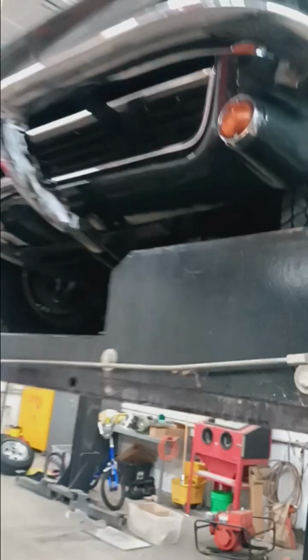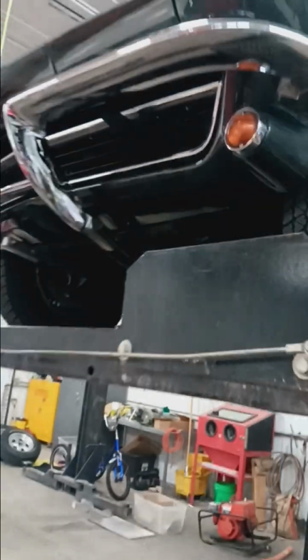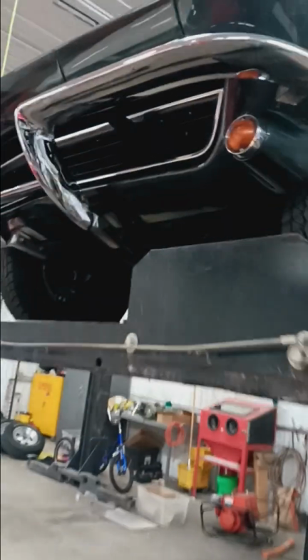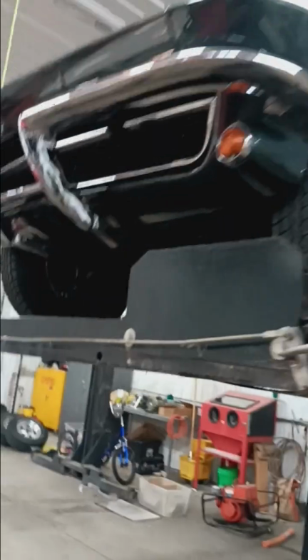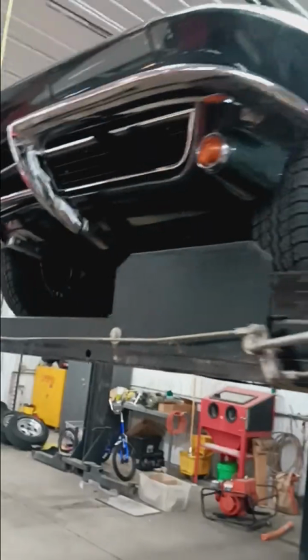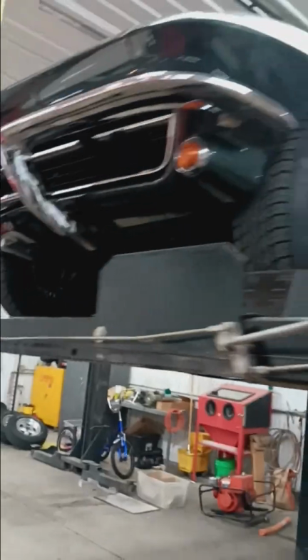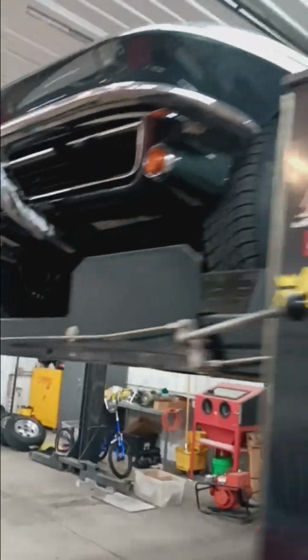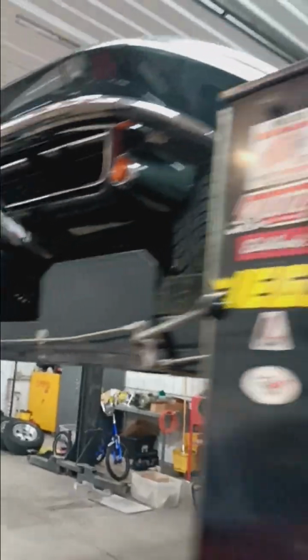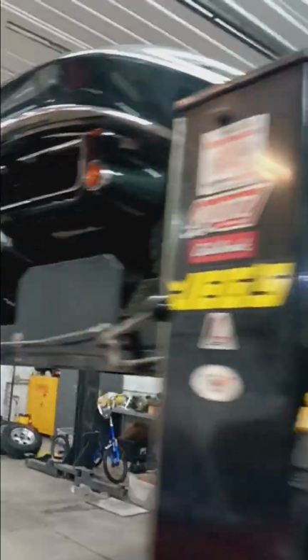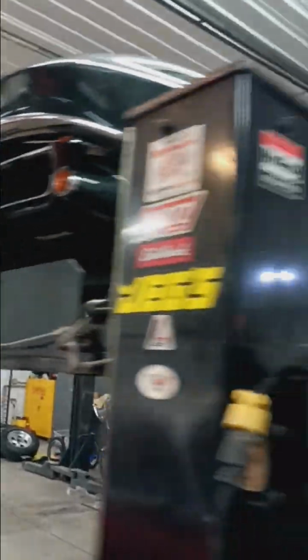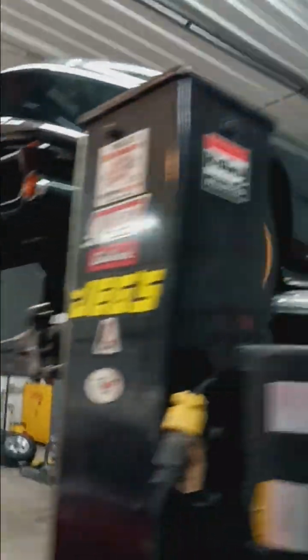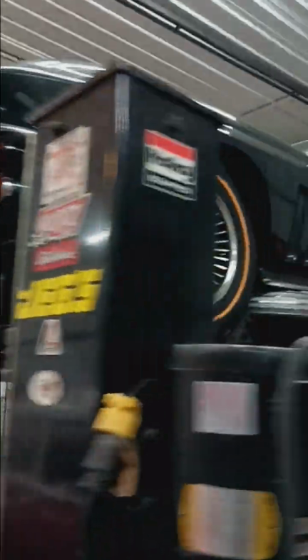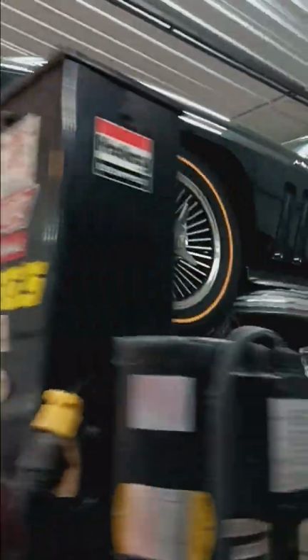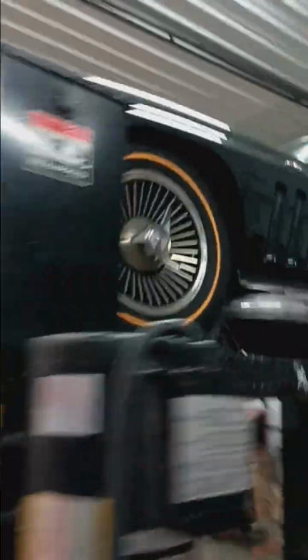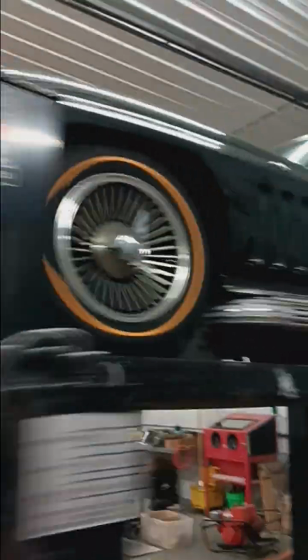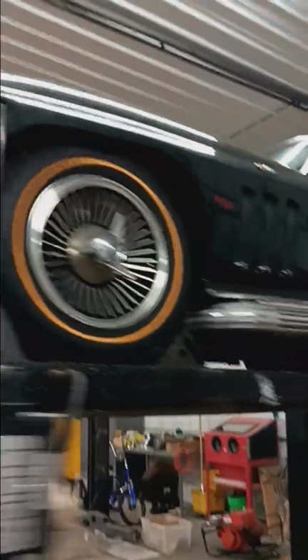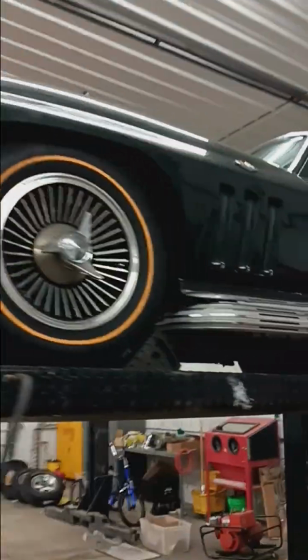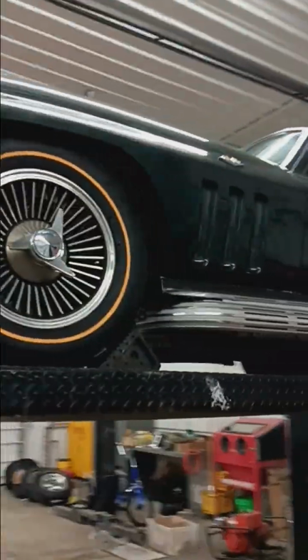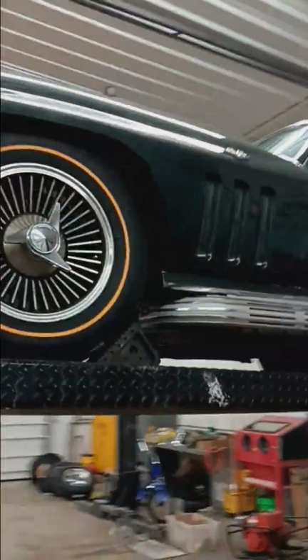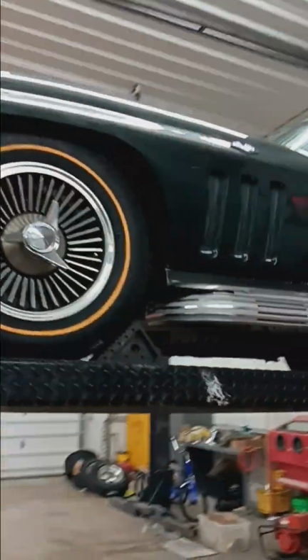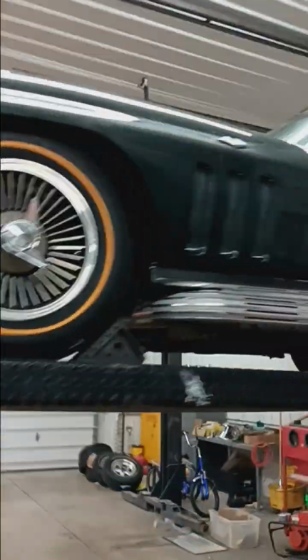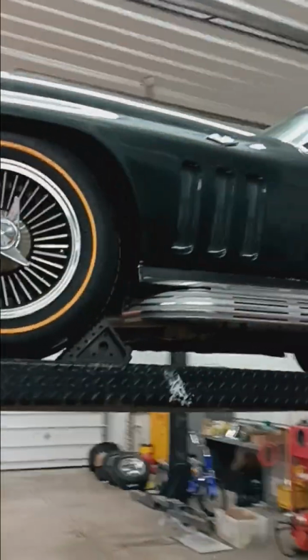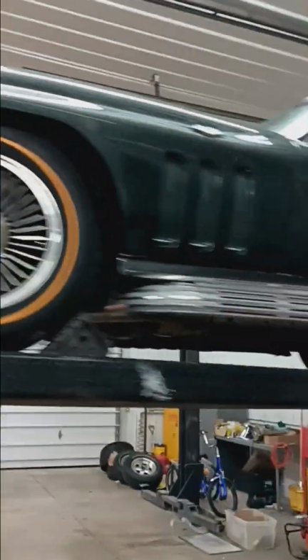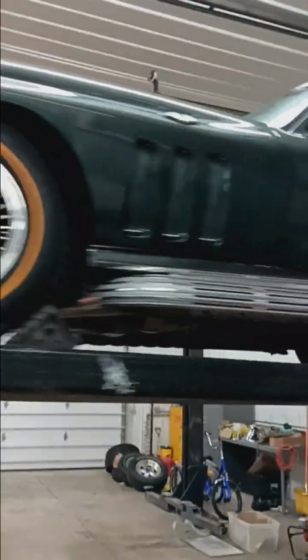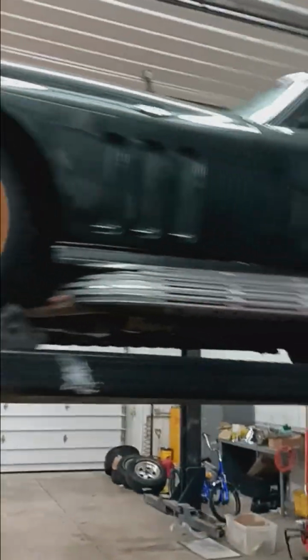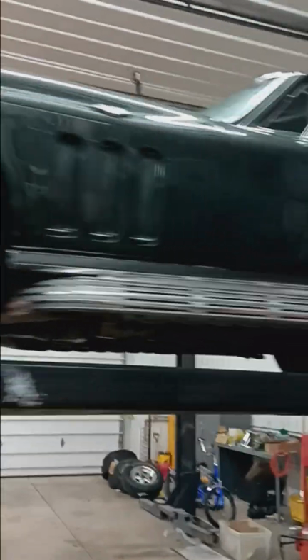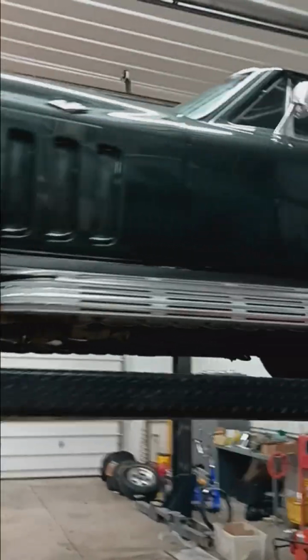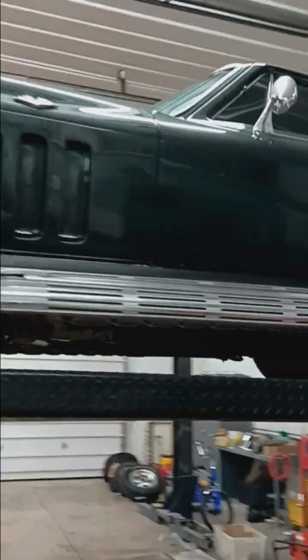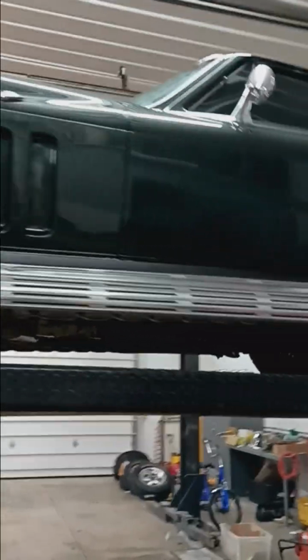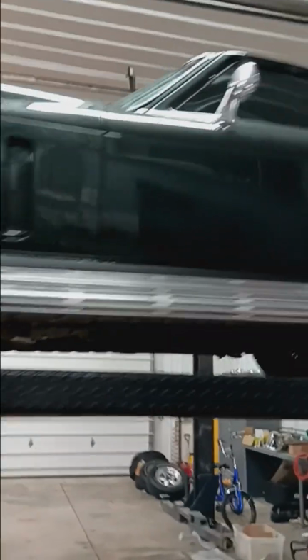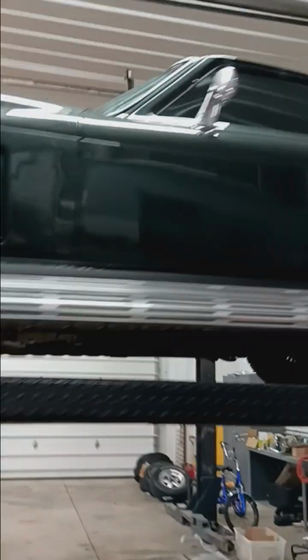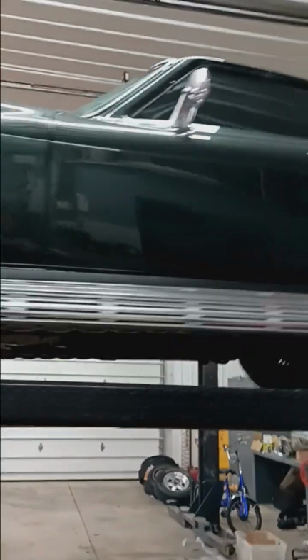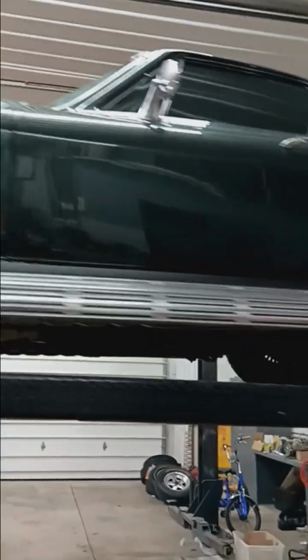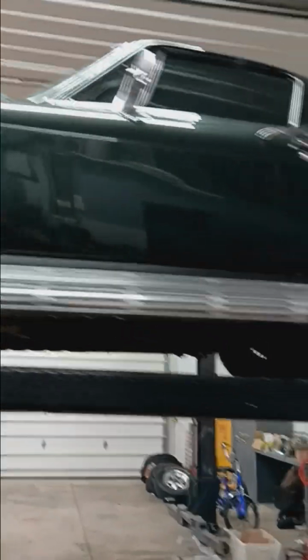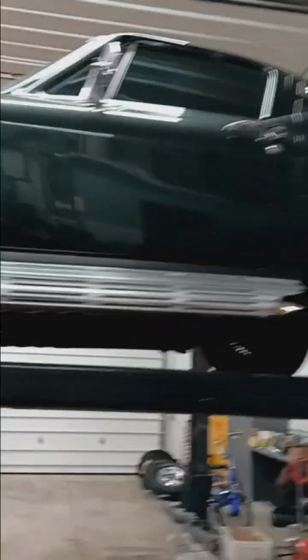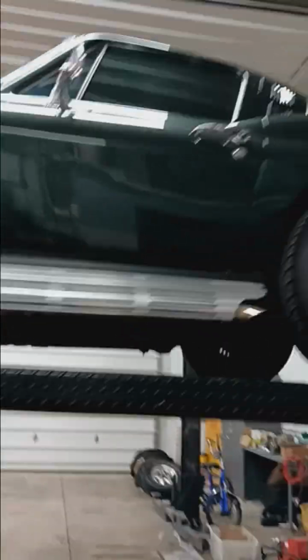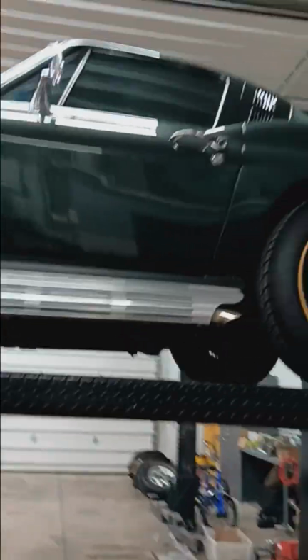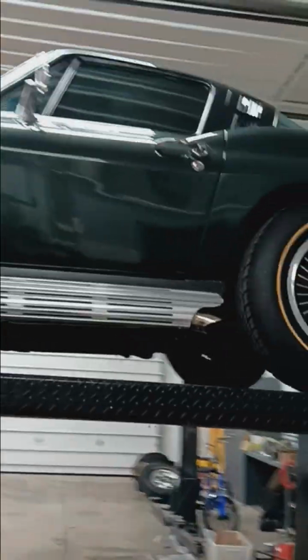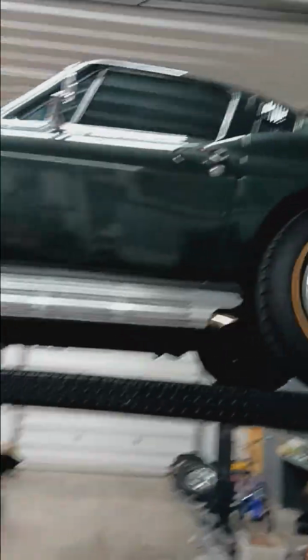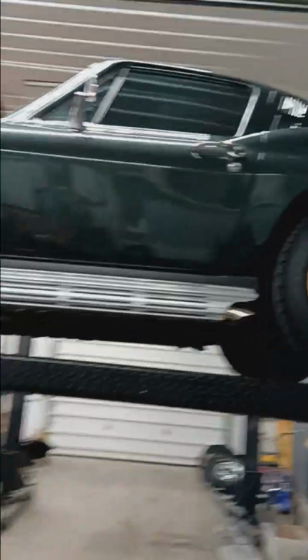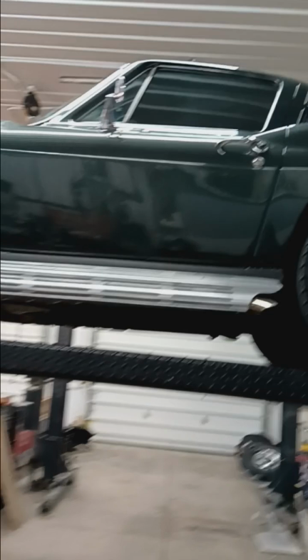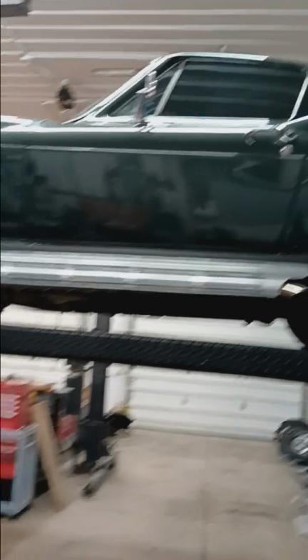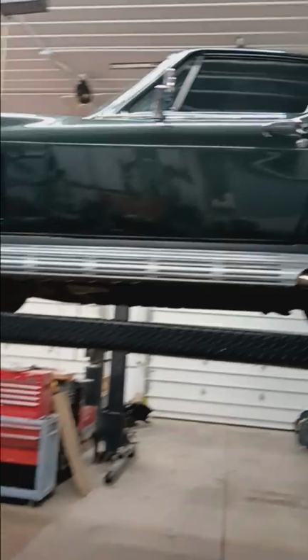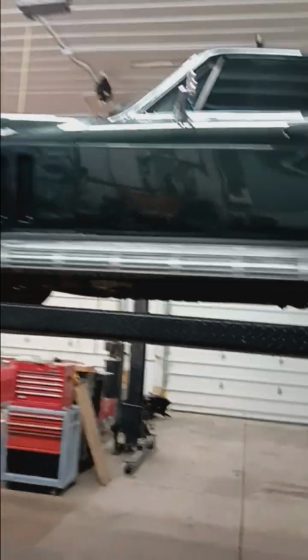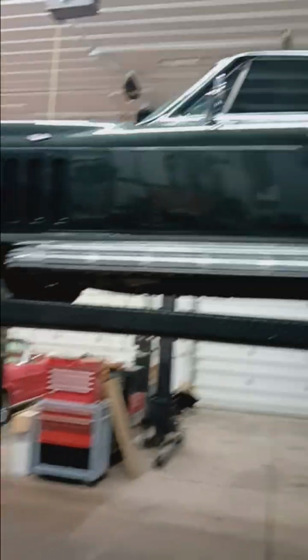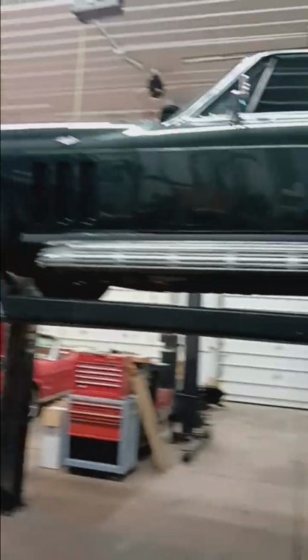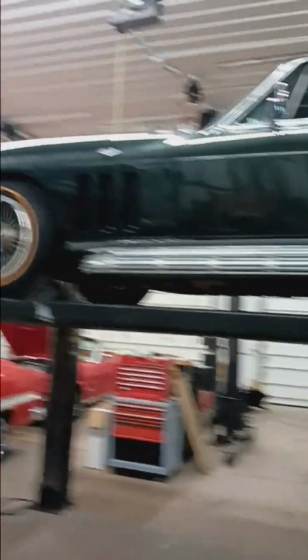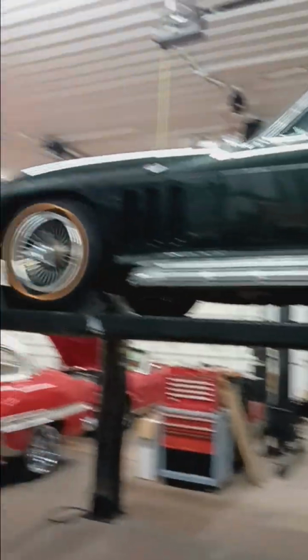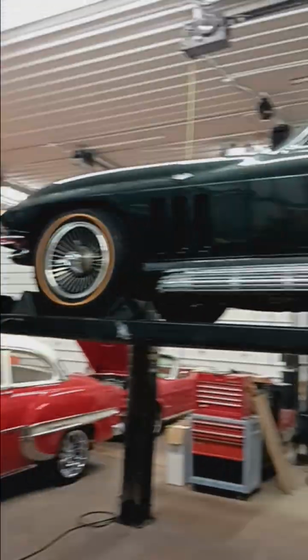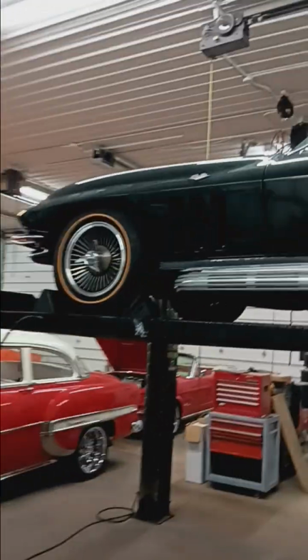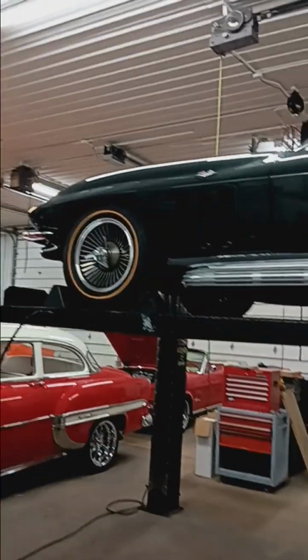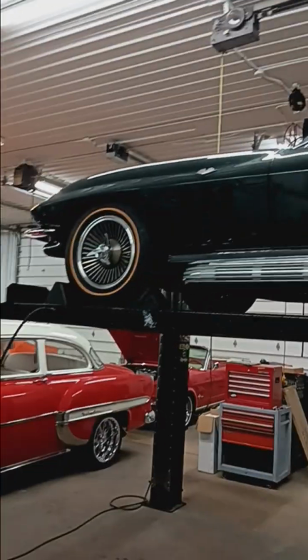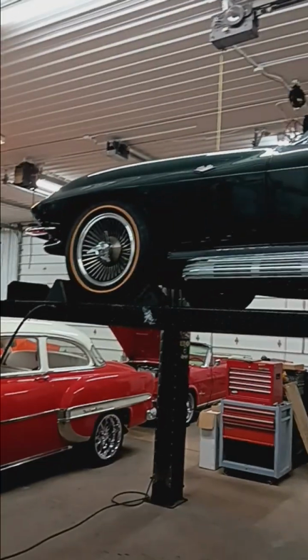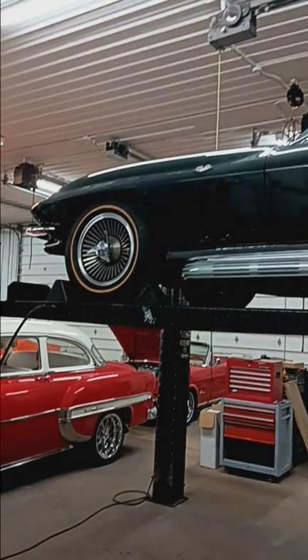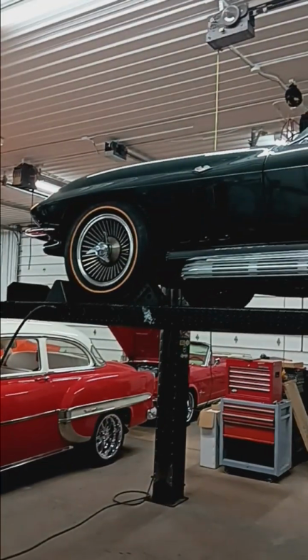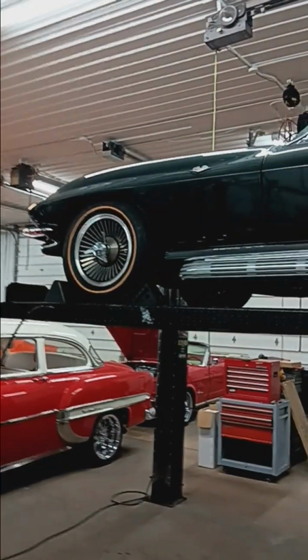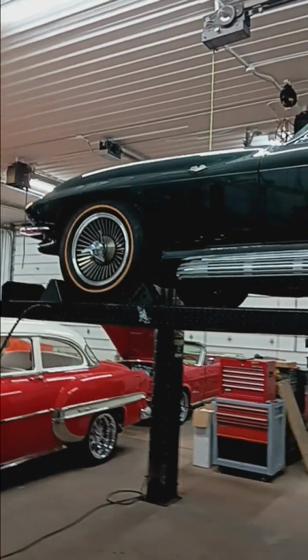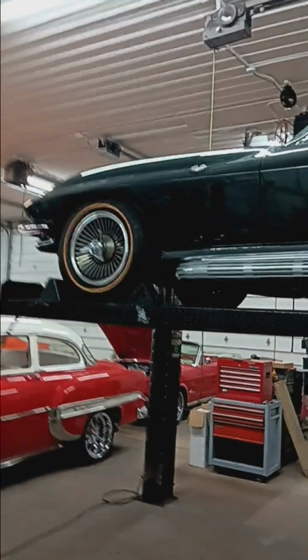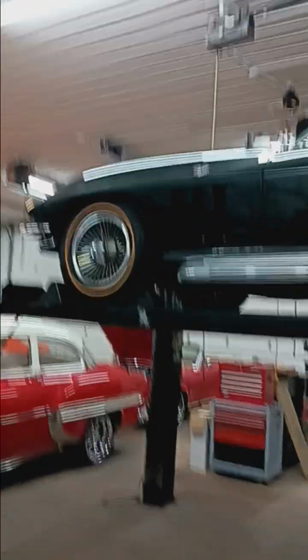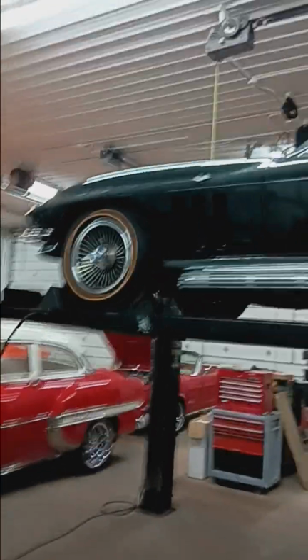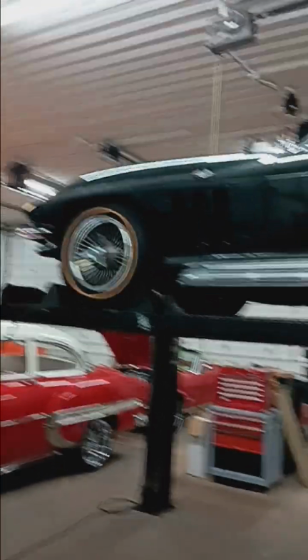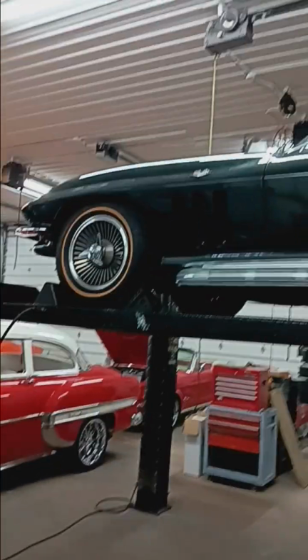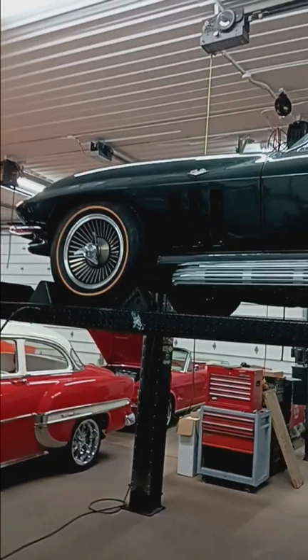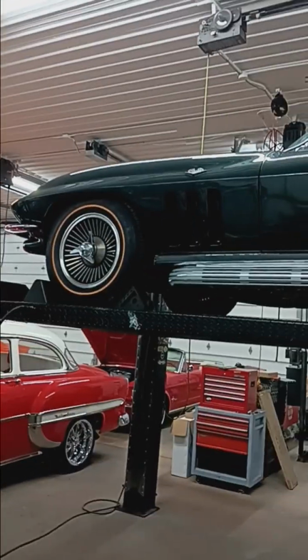So there we go — 1965 Chevrolet Corvette here at the Collector Car Gallery in Fort Wayne, Indiana. Thanks a lot, guys.